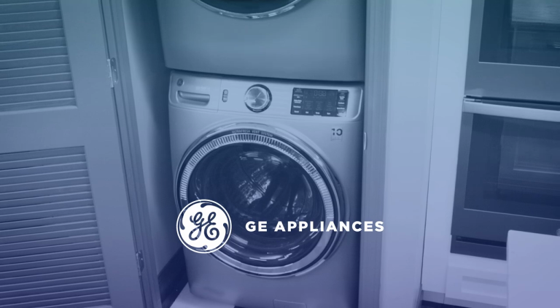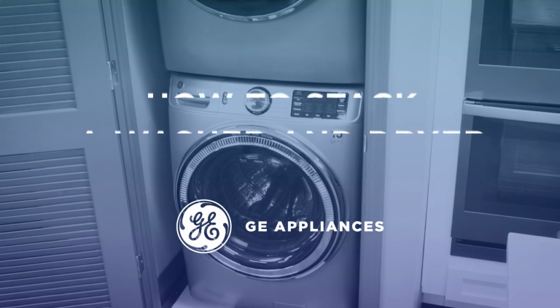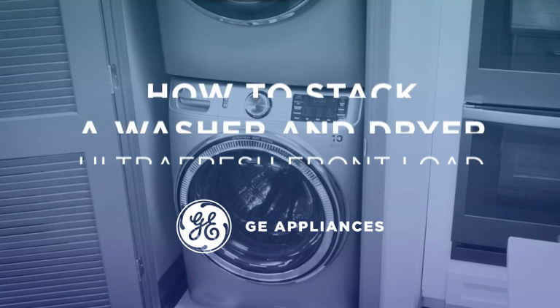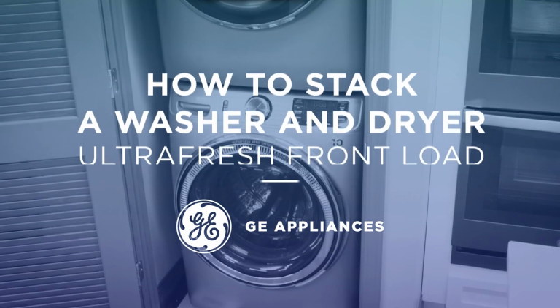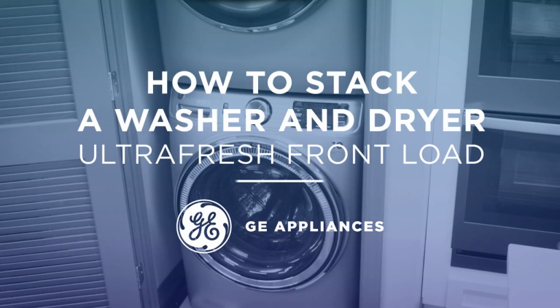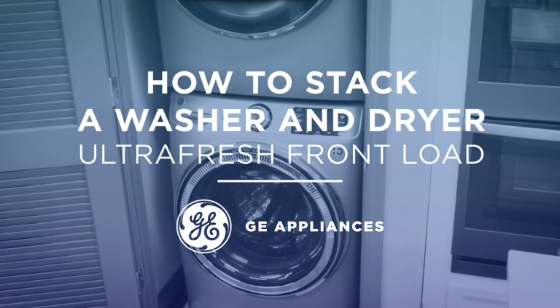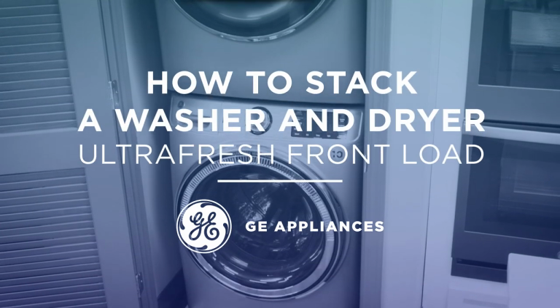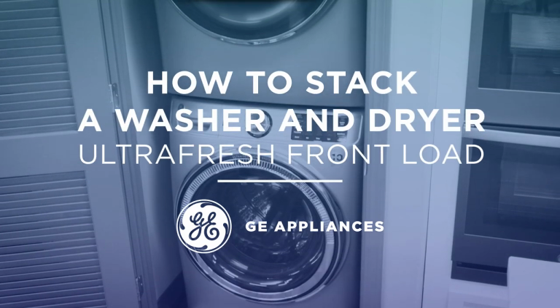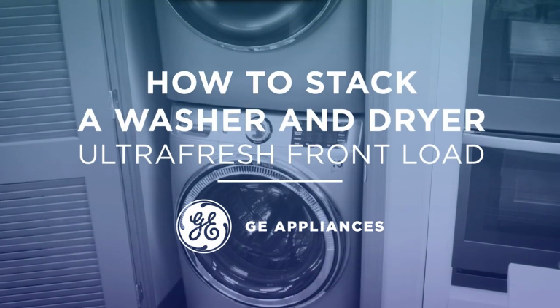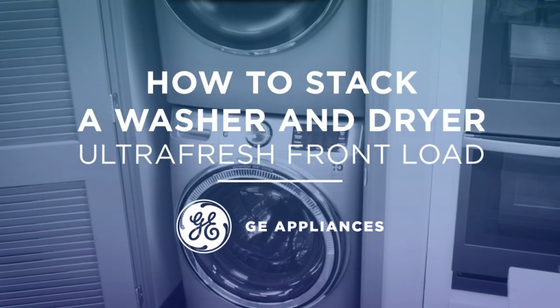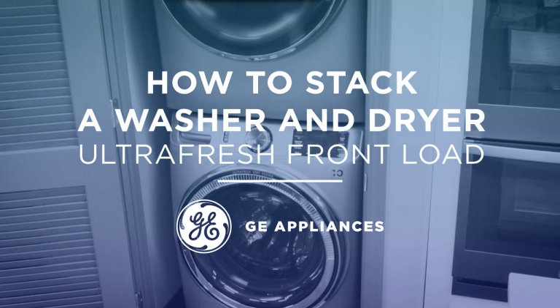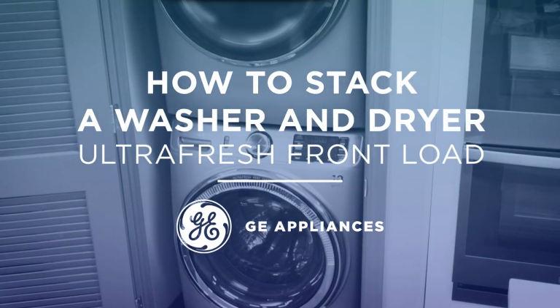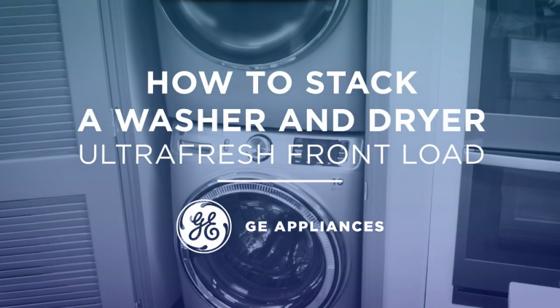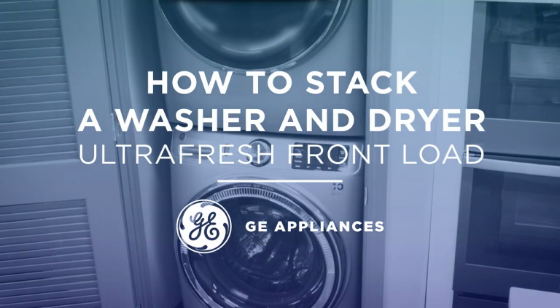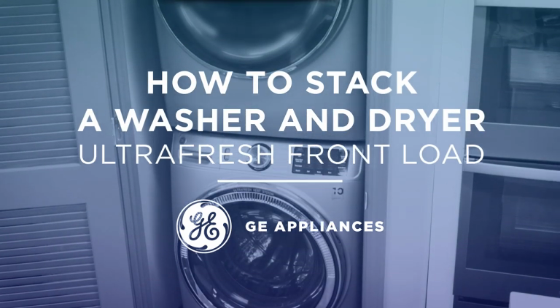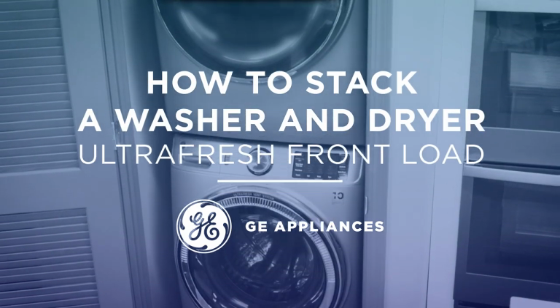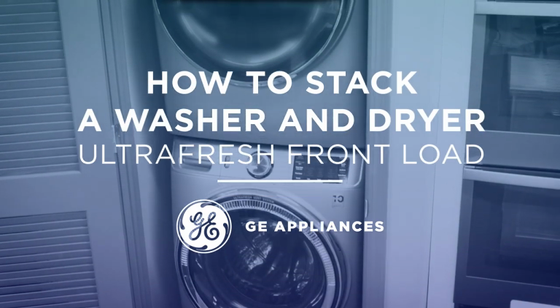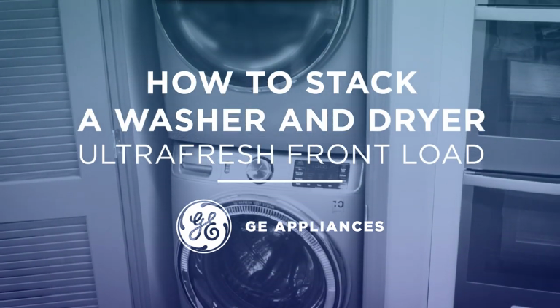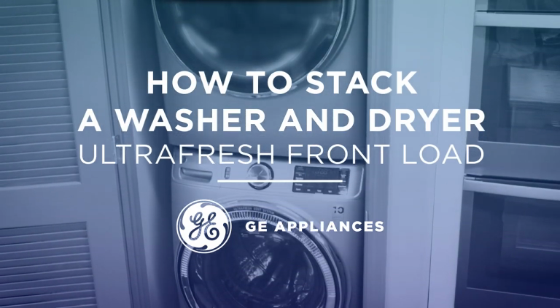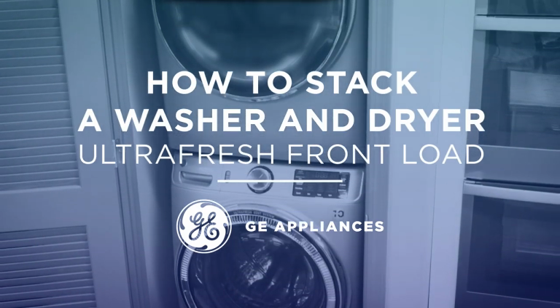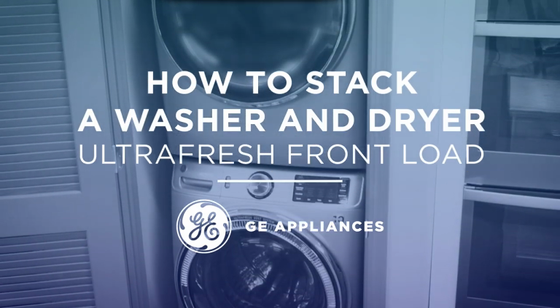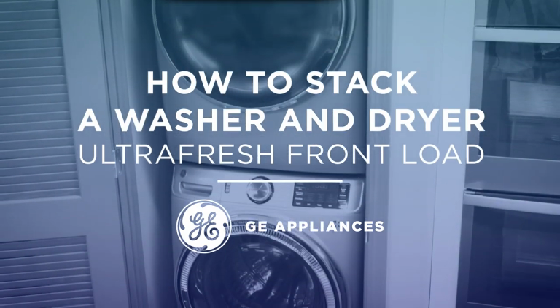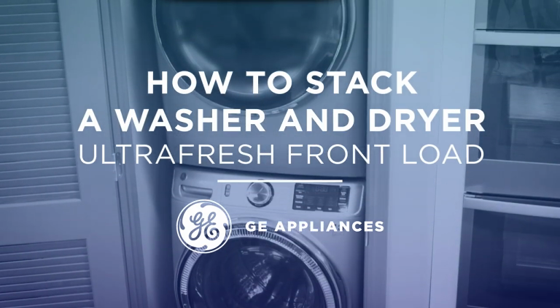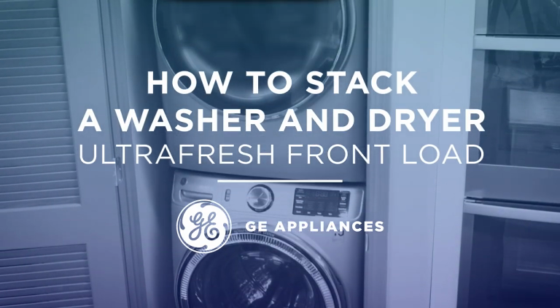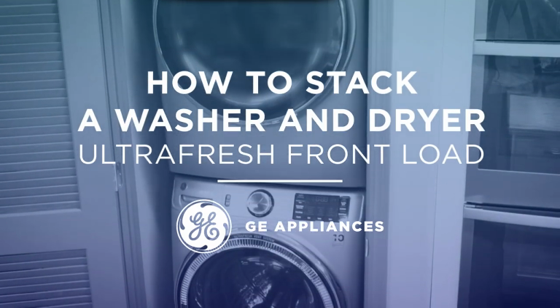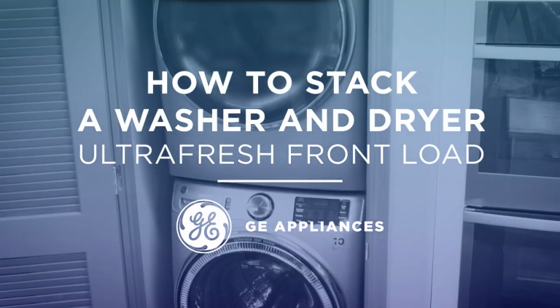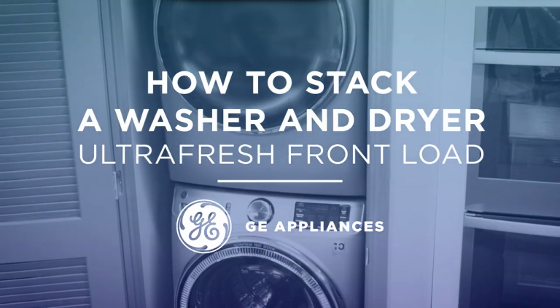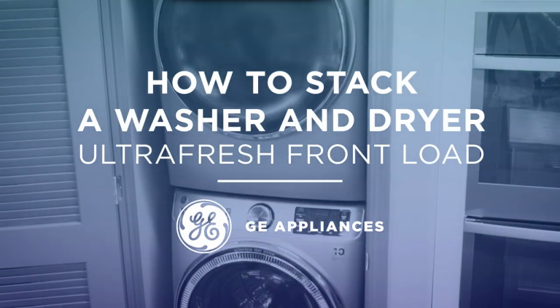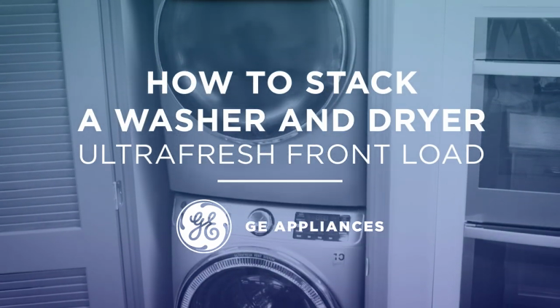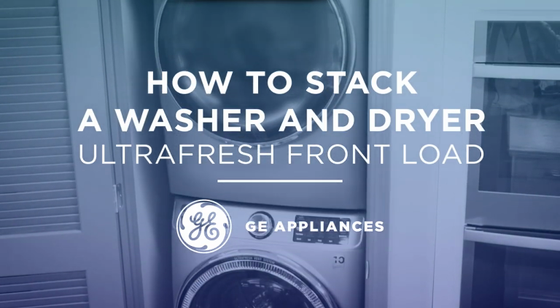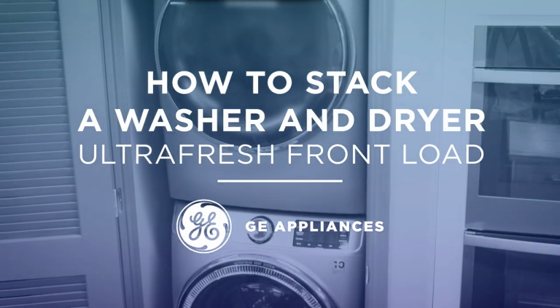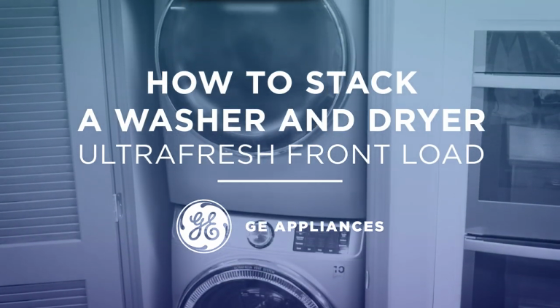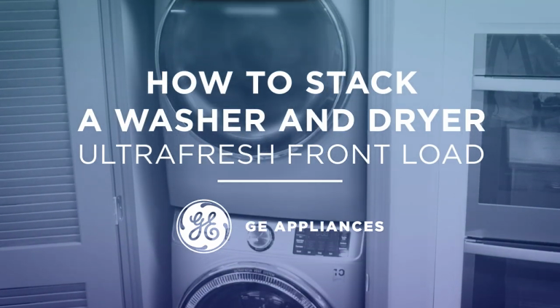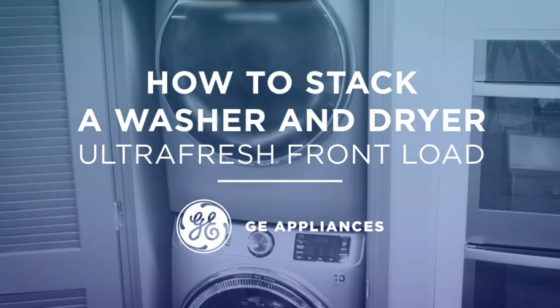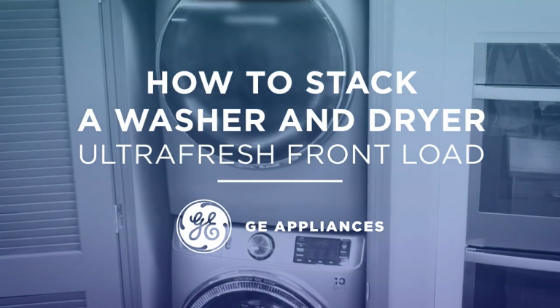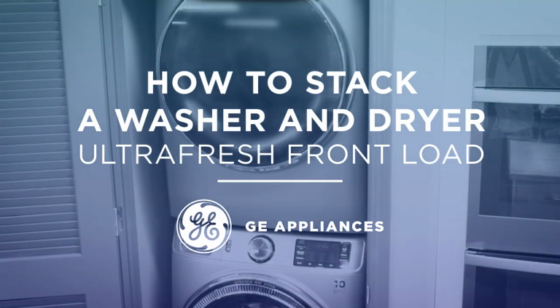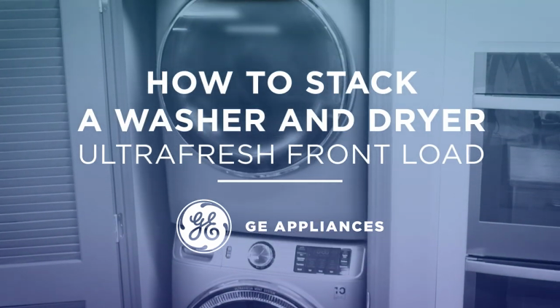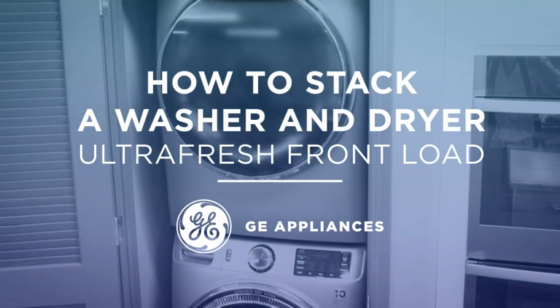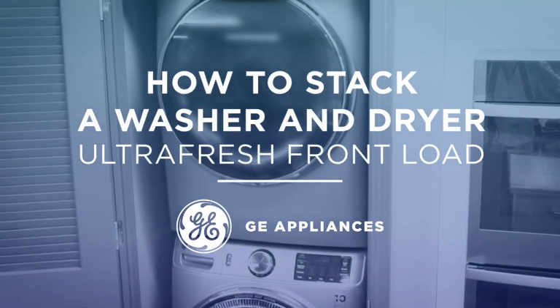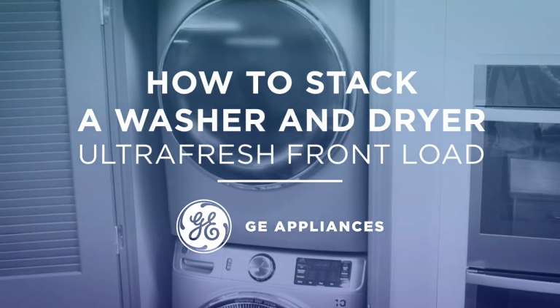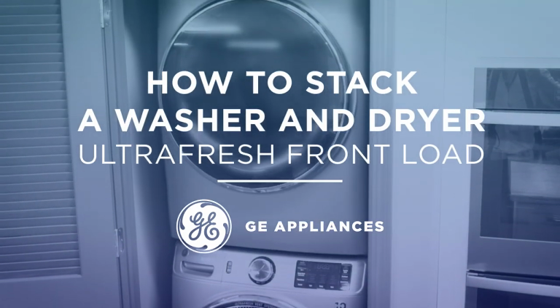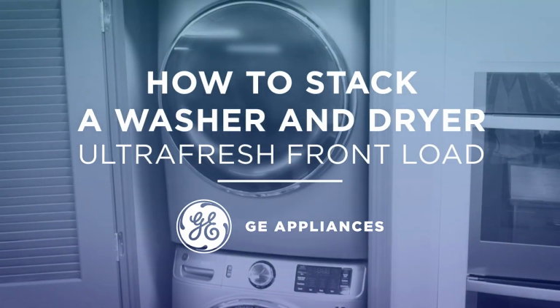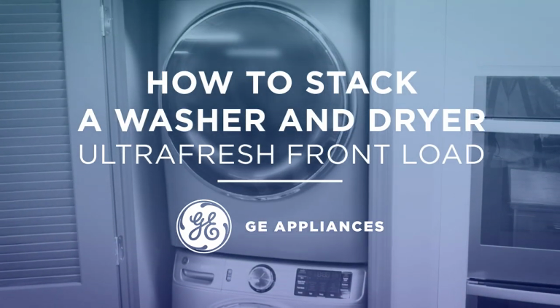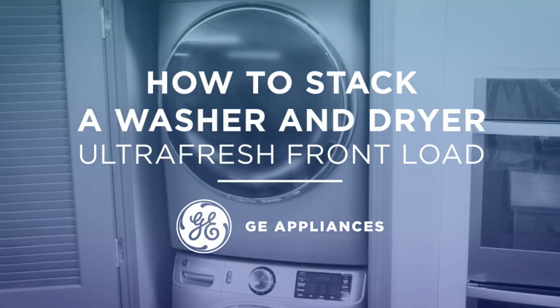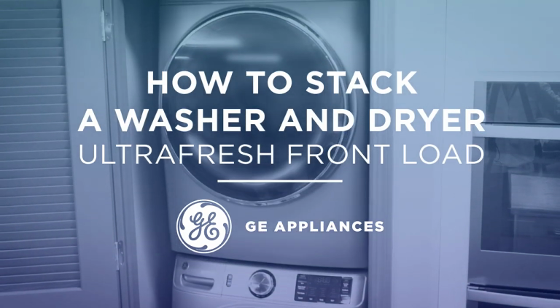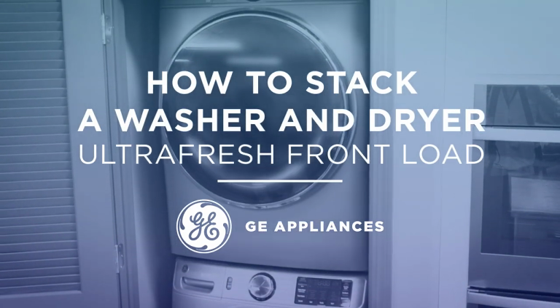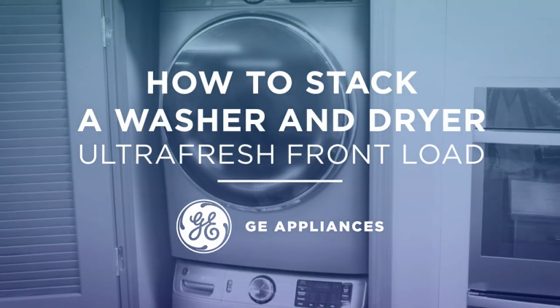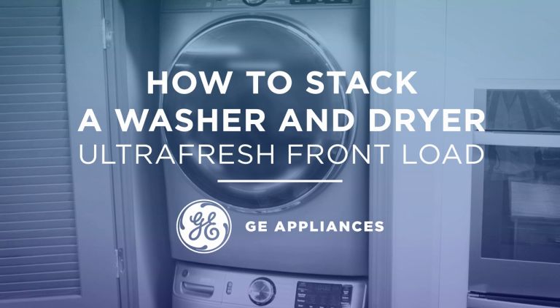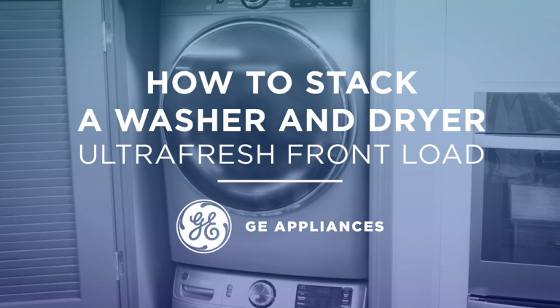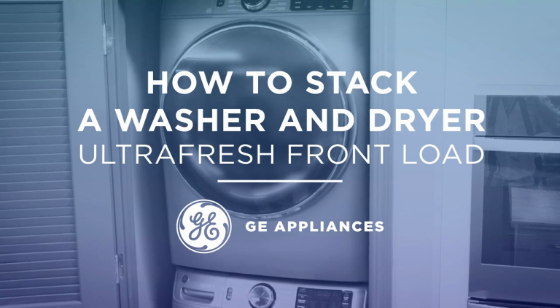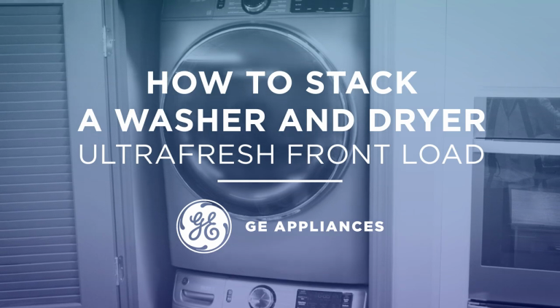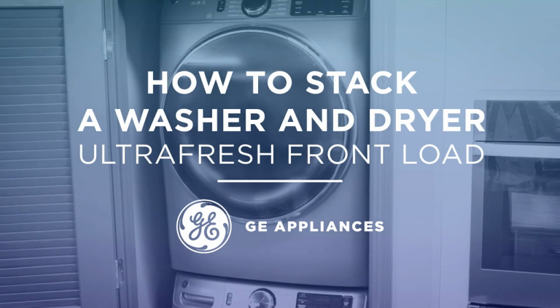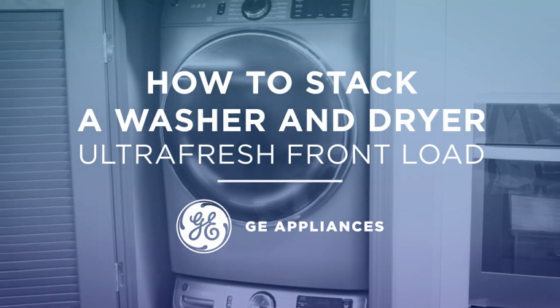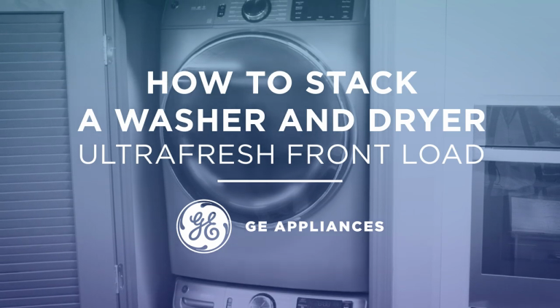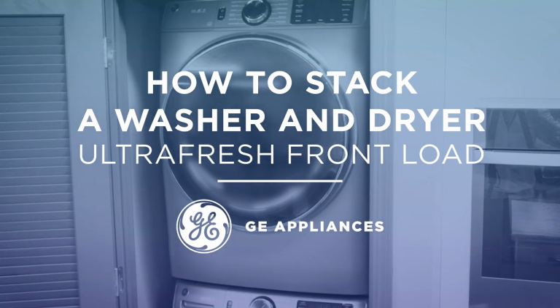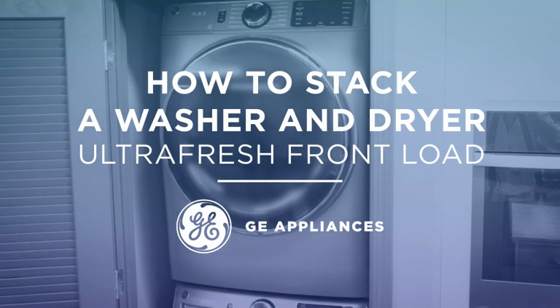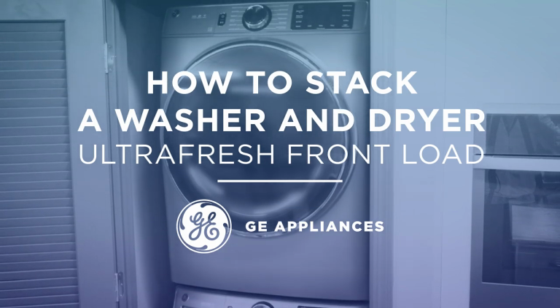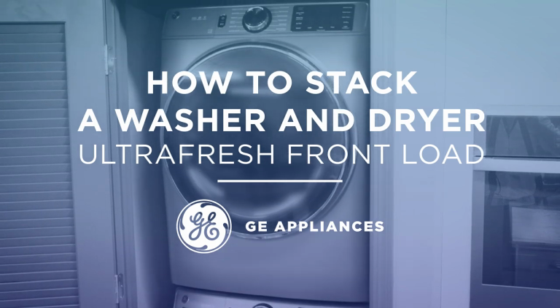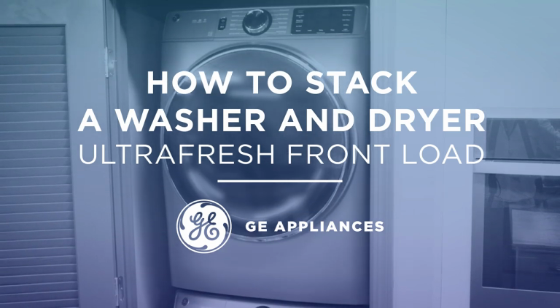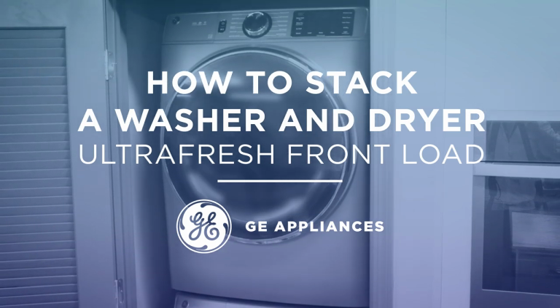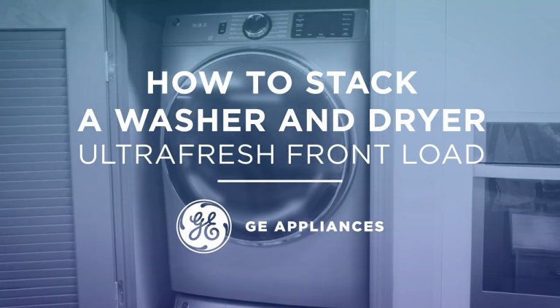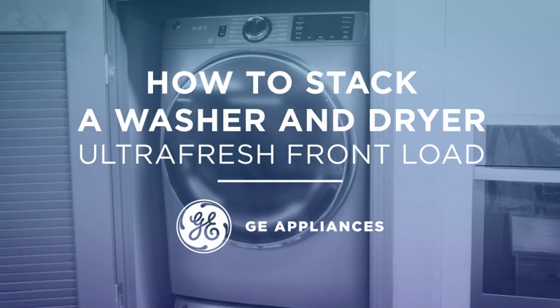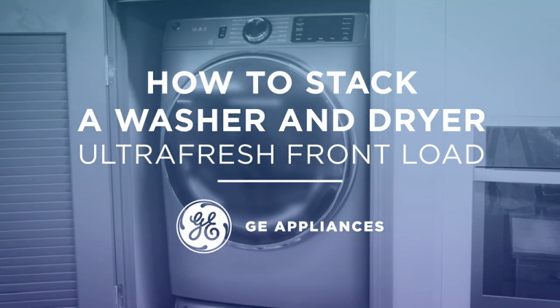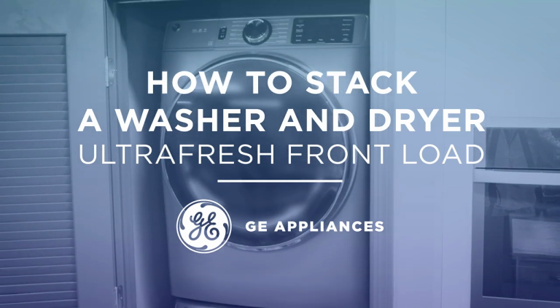In this video, we'll explain how to properly stack the new ultra-fresh front-load washer and matching dryers from GE Appliances.